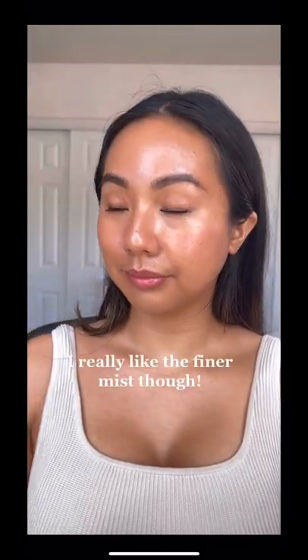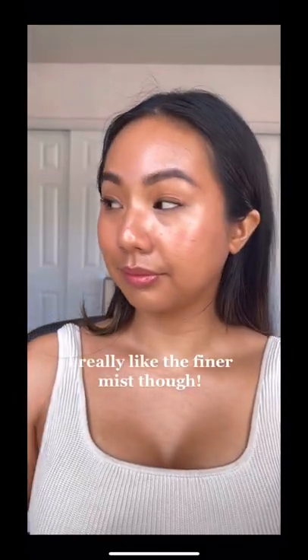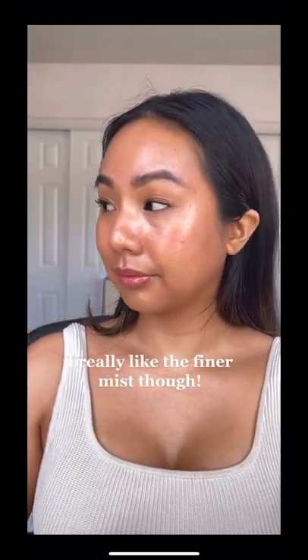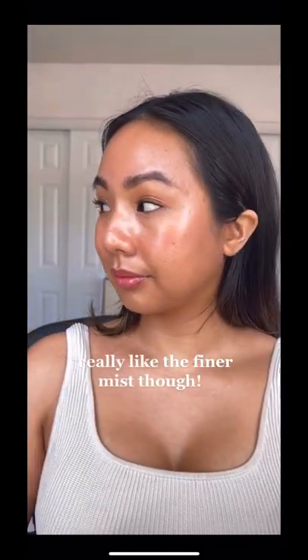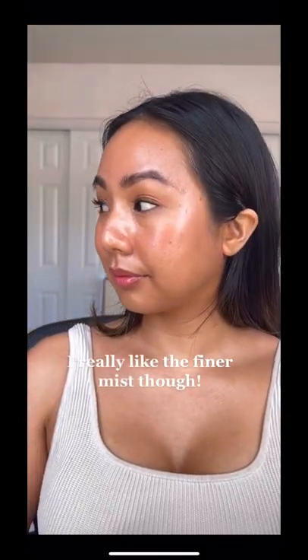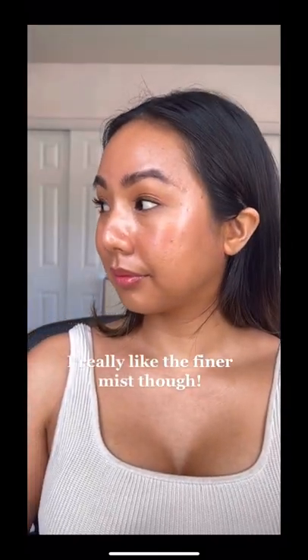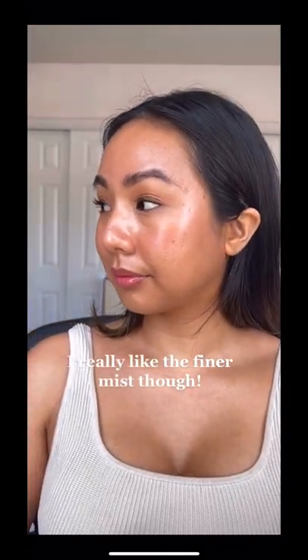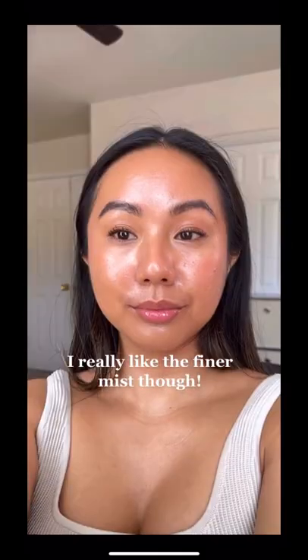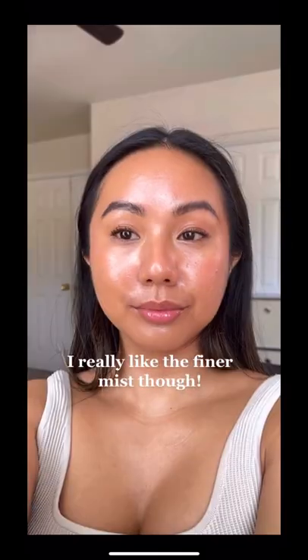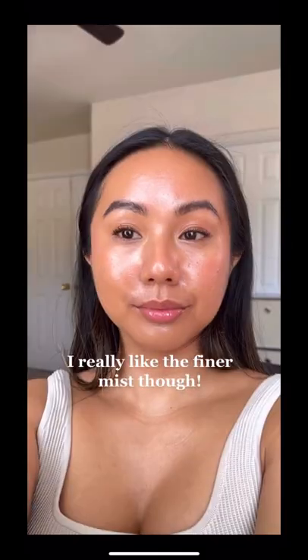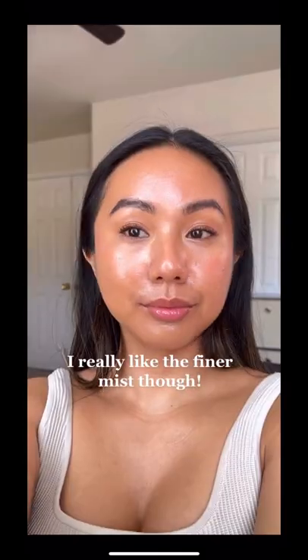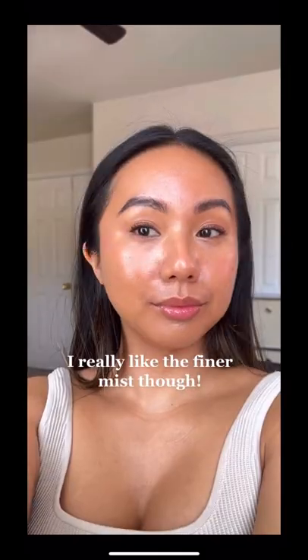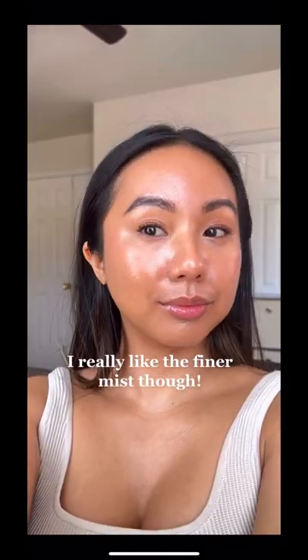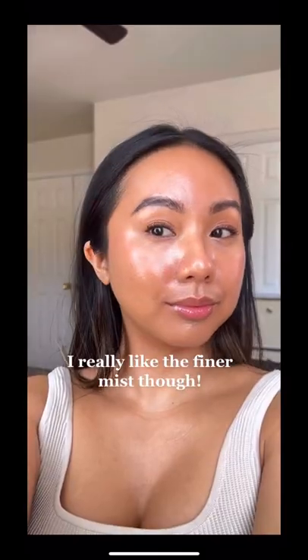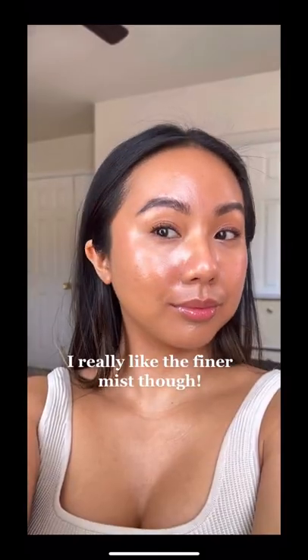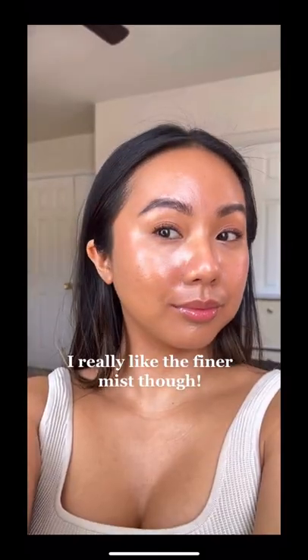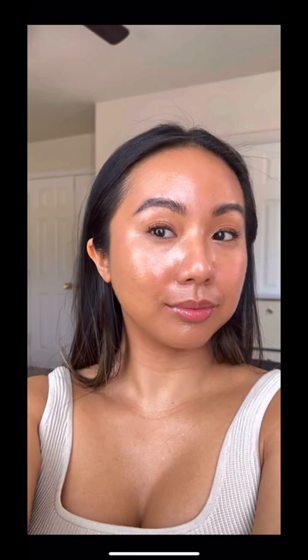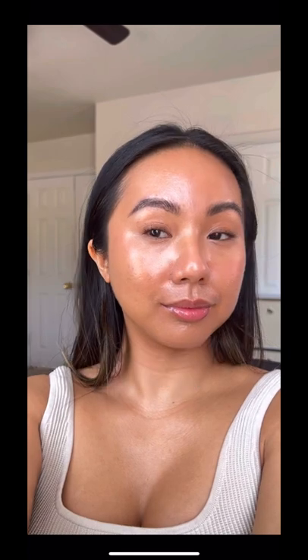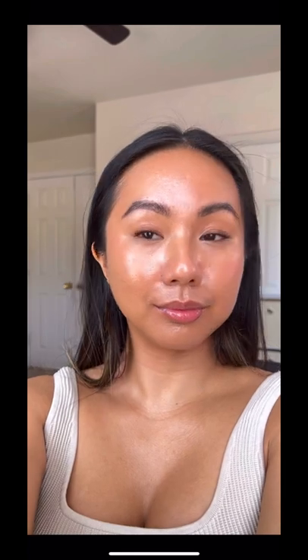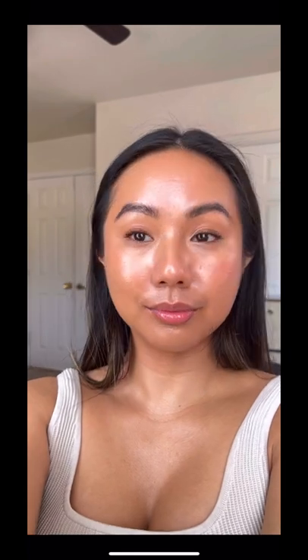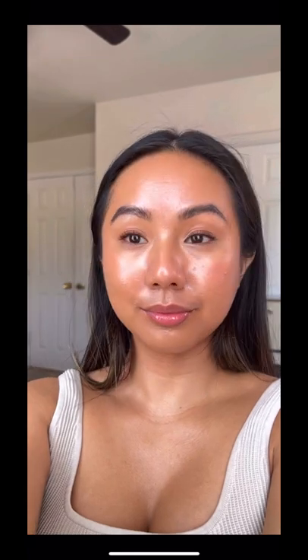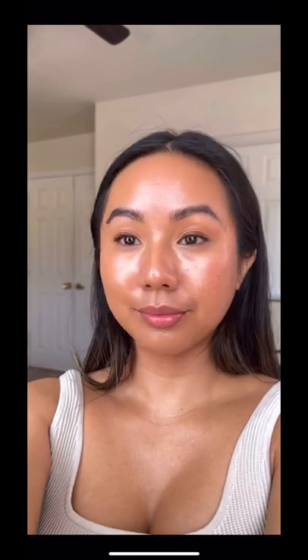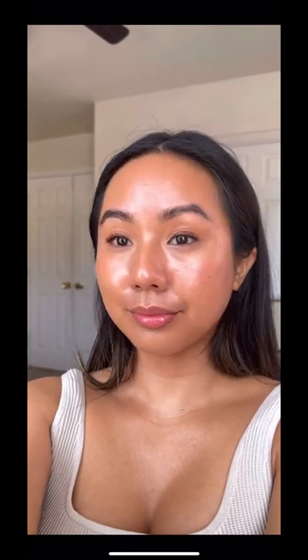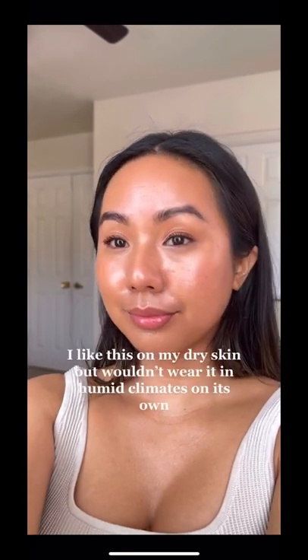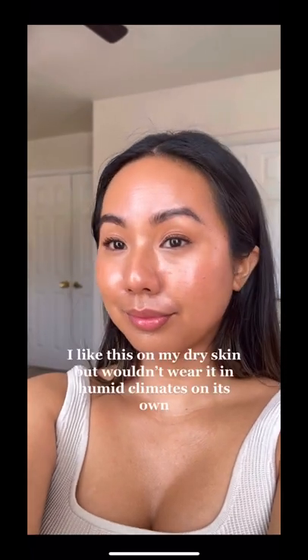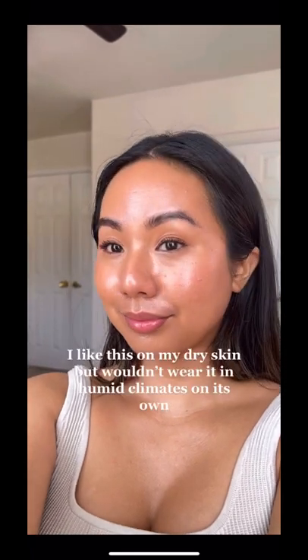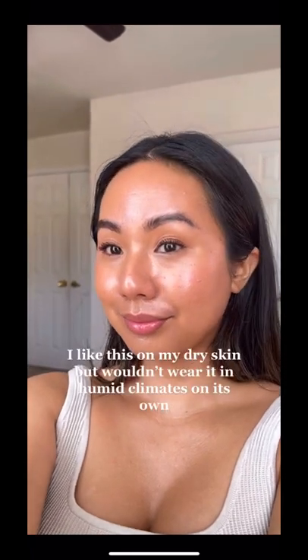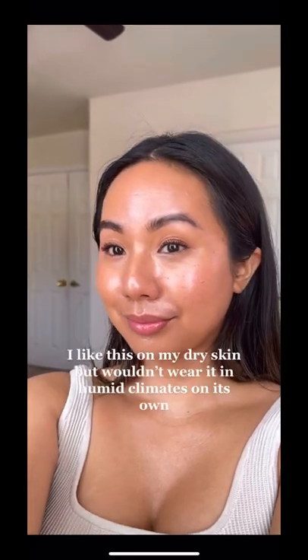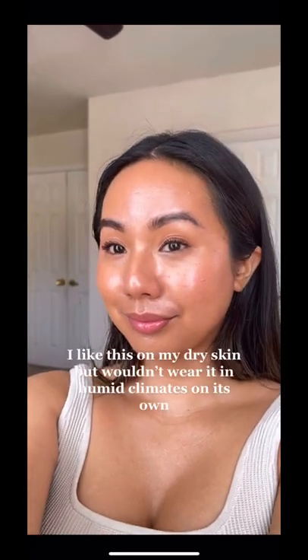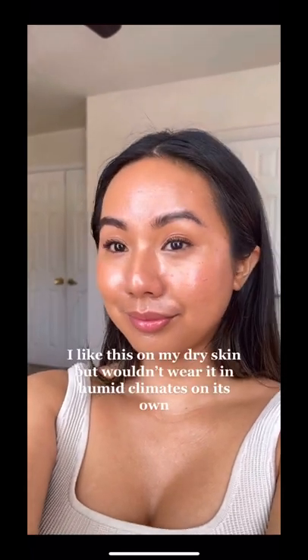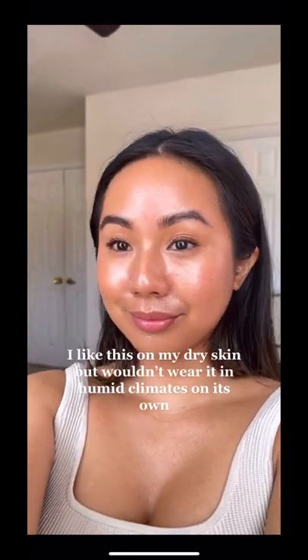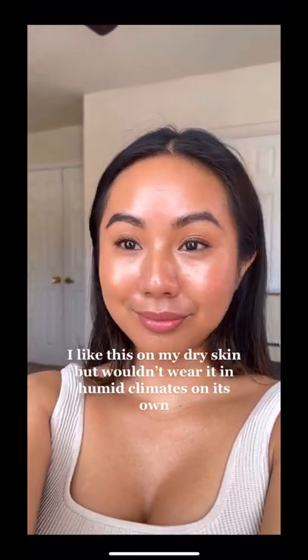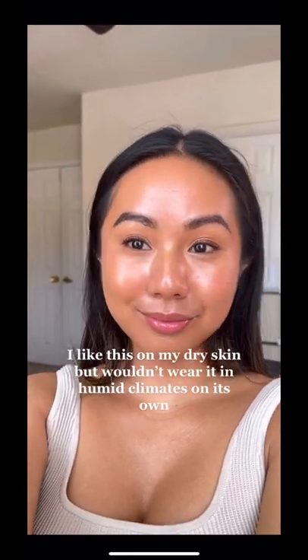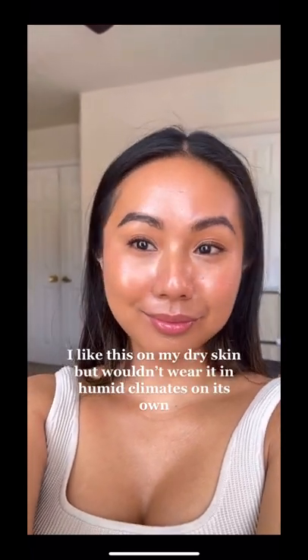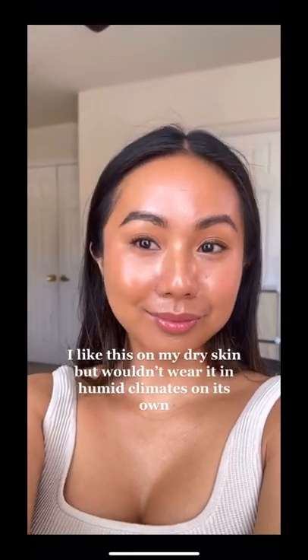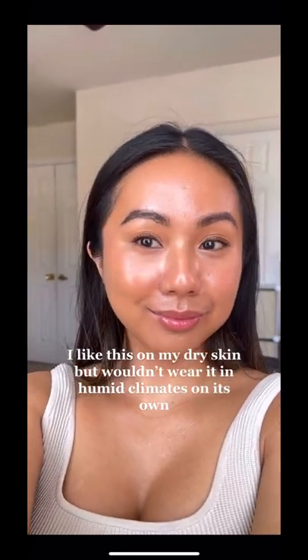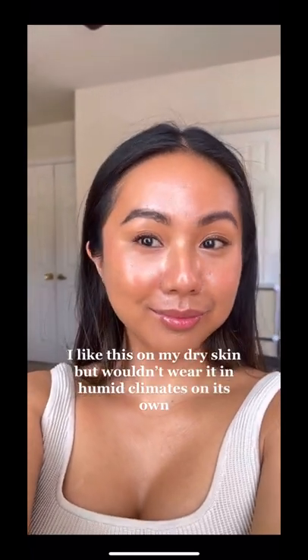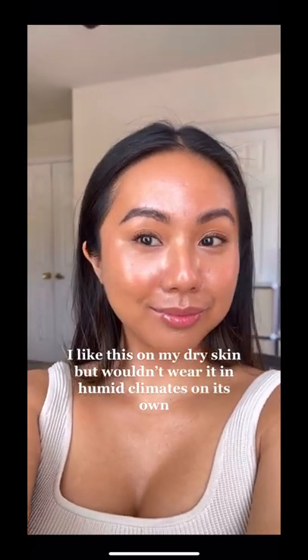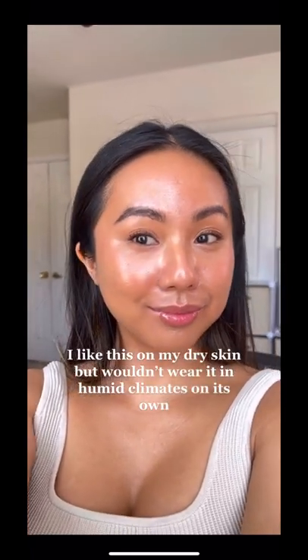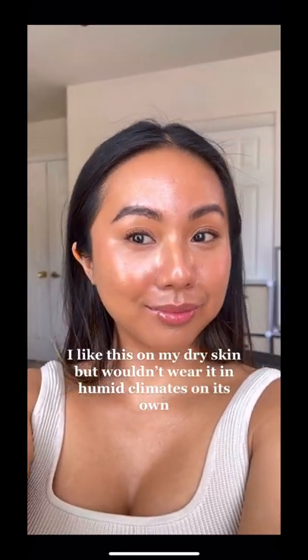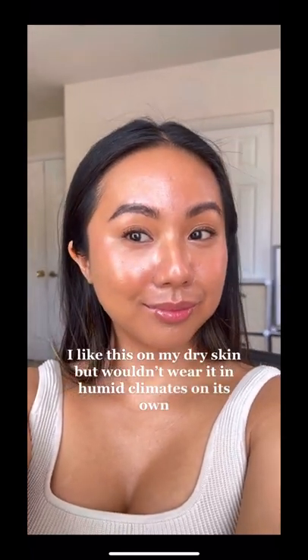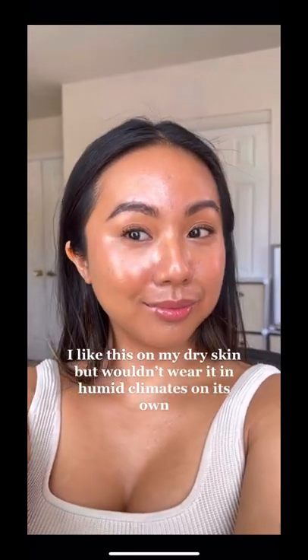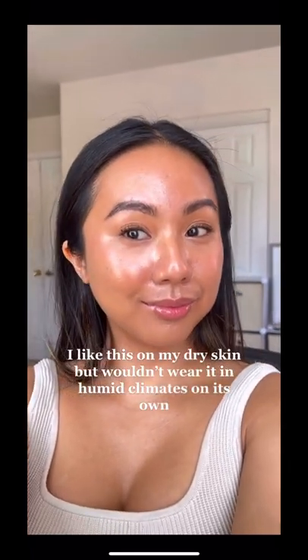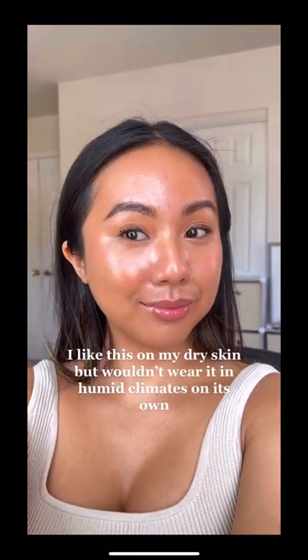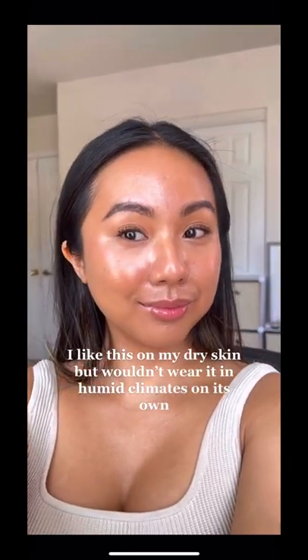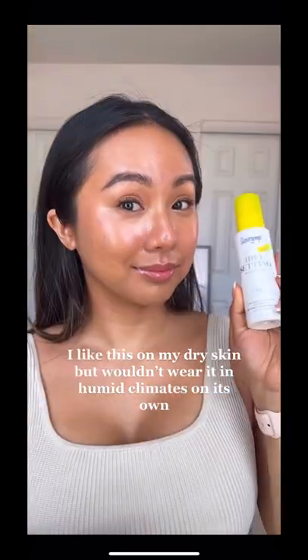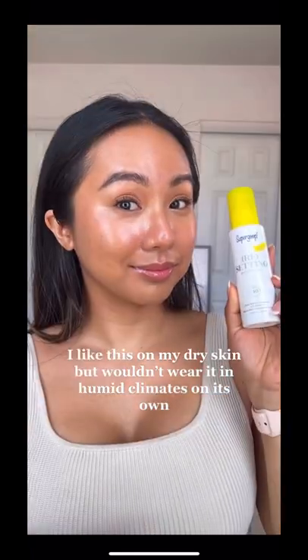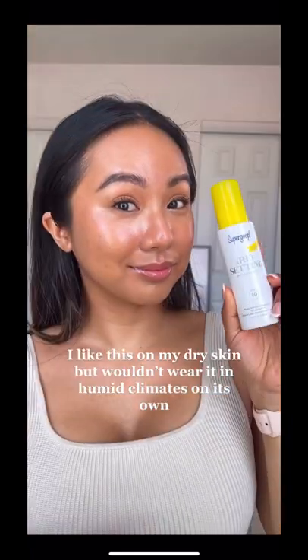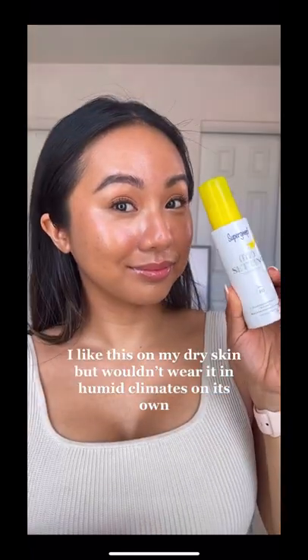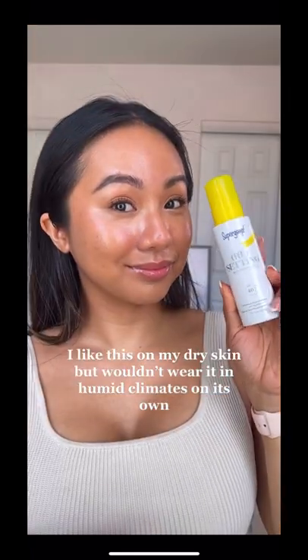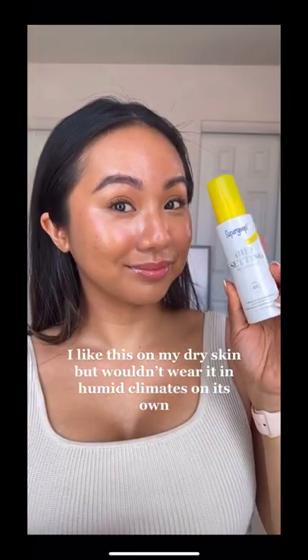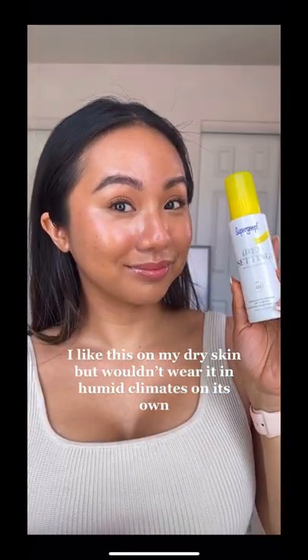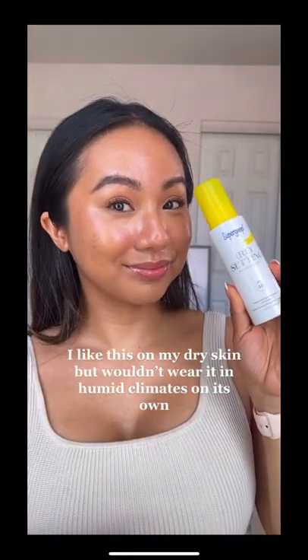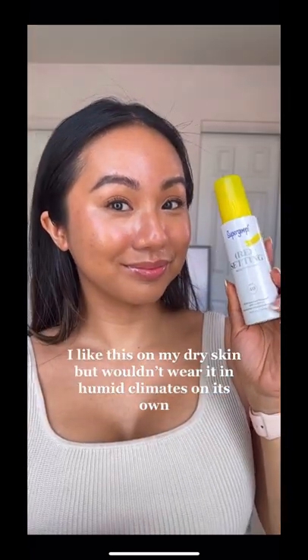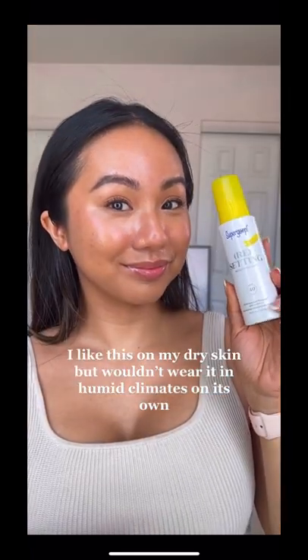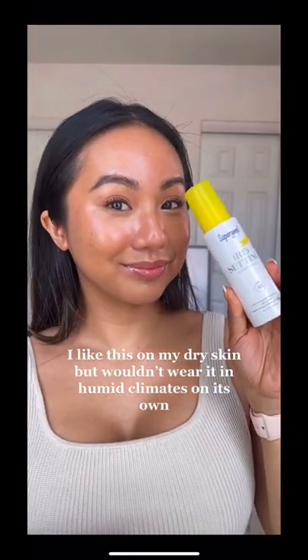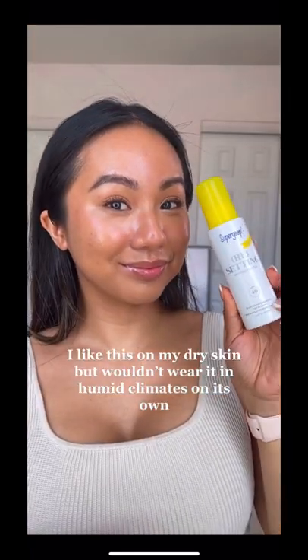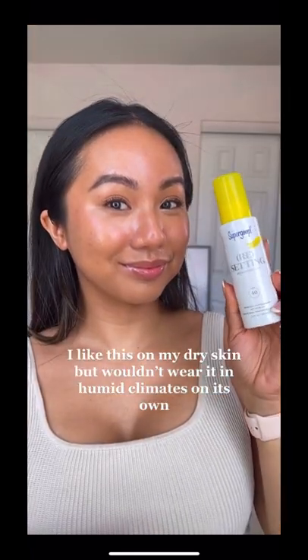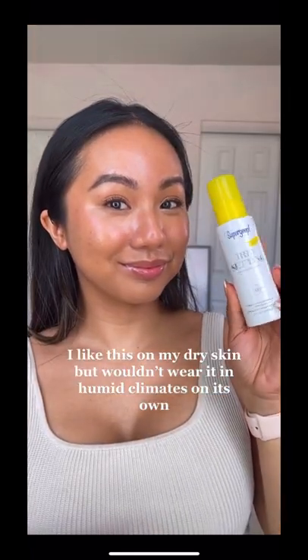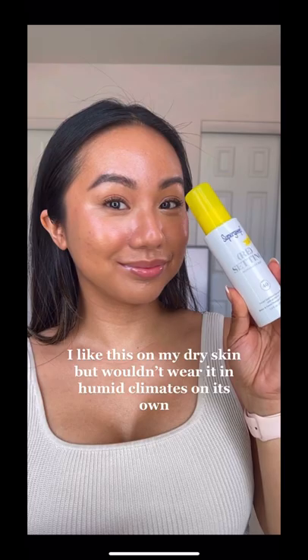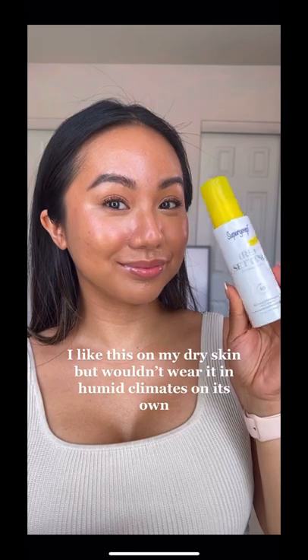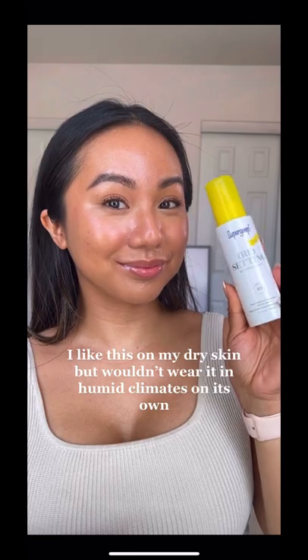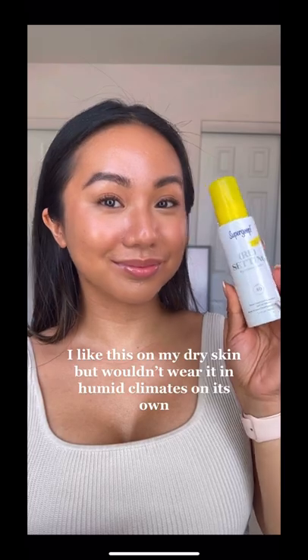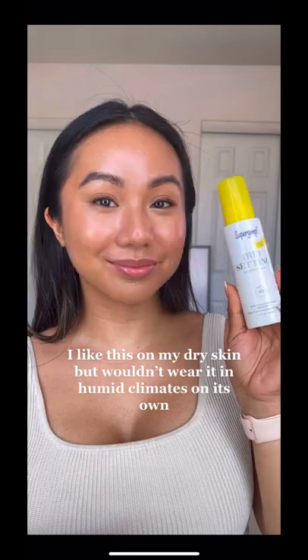I really like the finer mist though. I like this on my dry skin but wouldn't wear it in humid climates on its own.